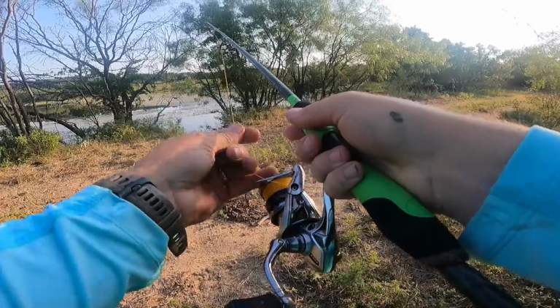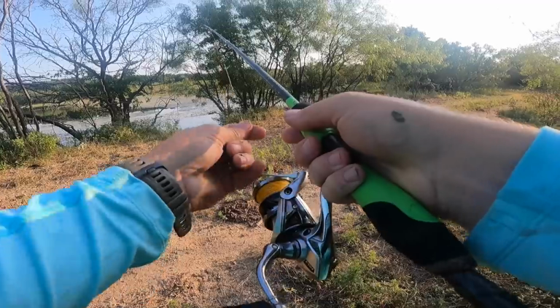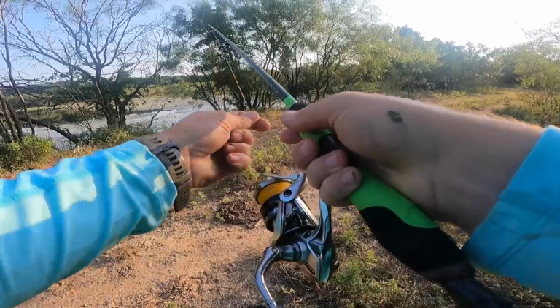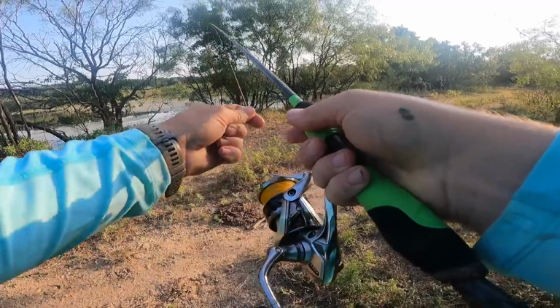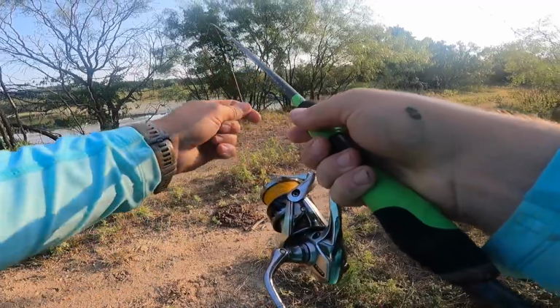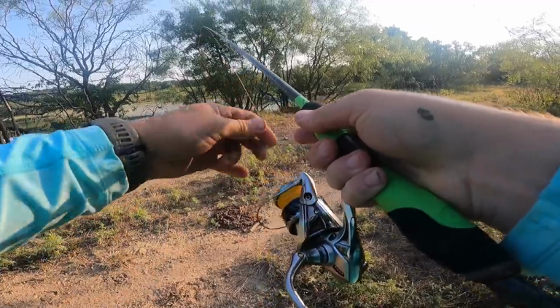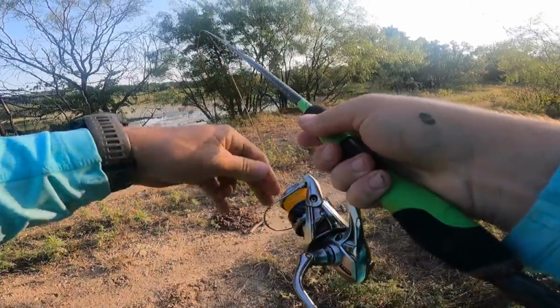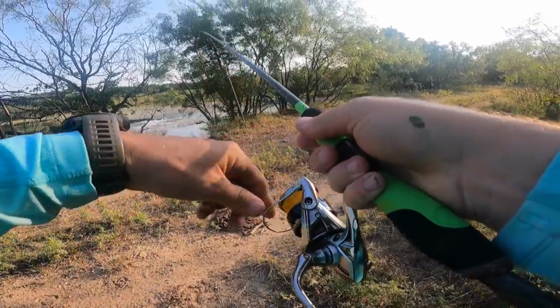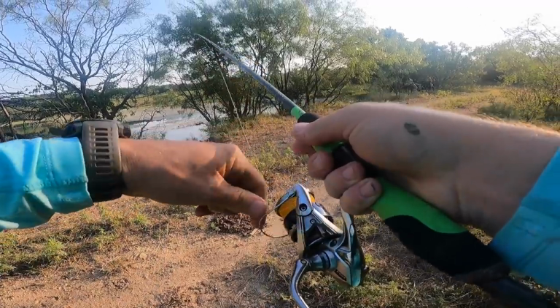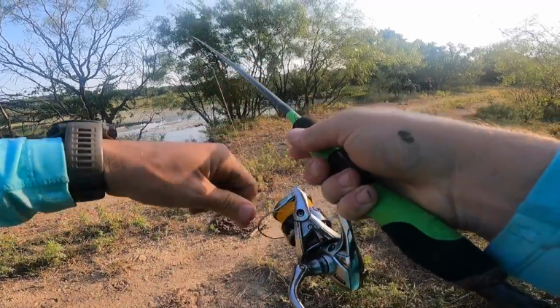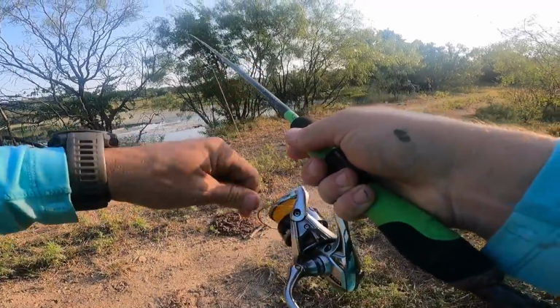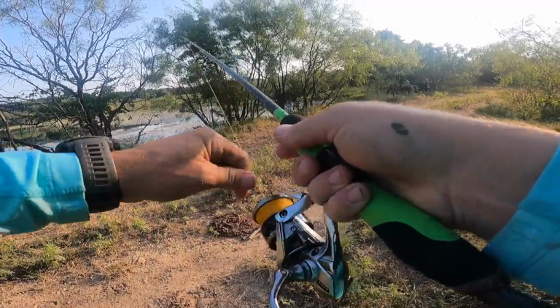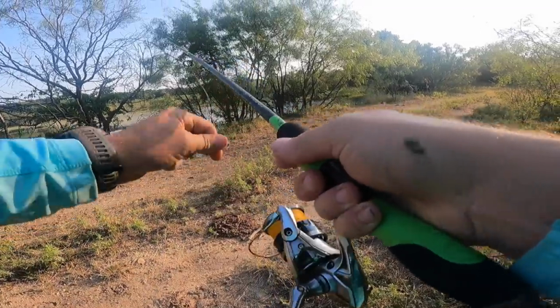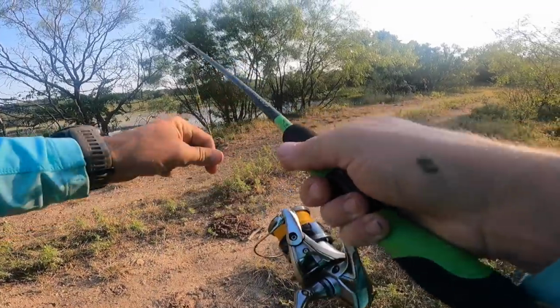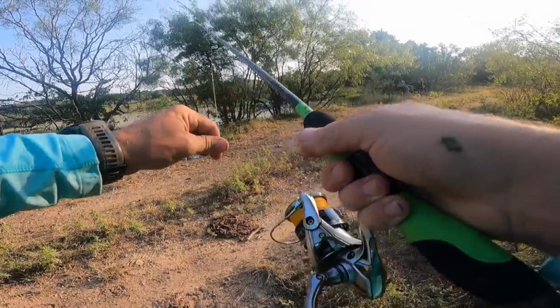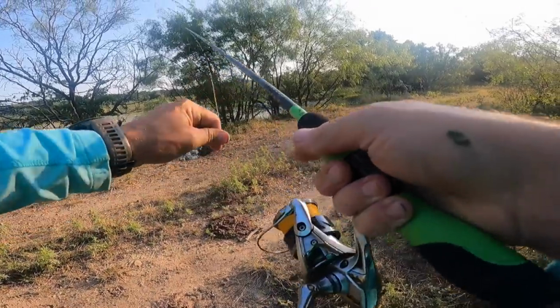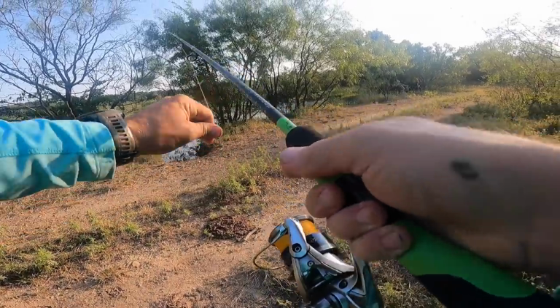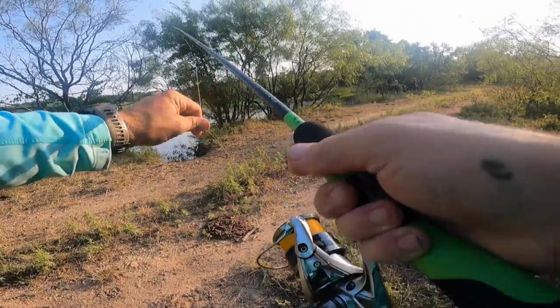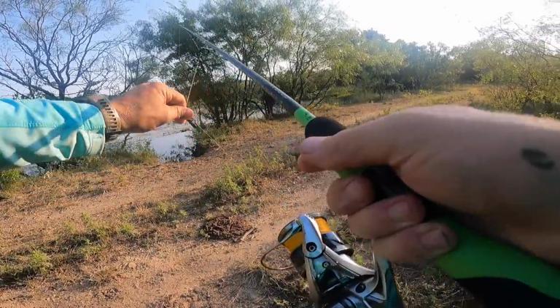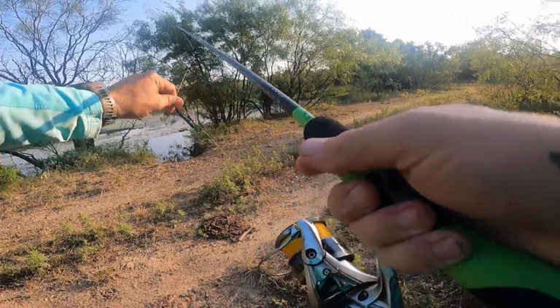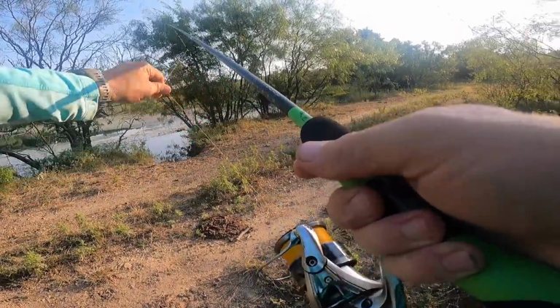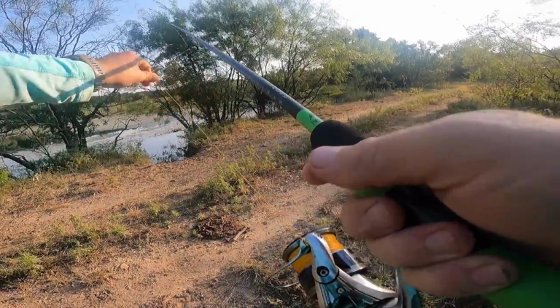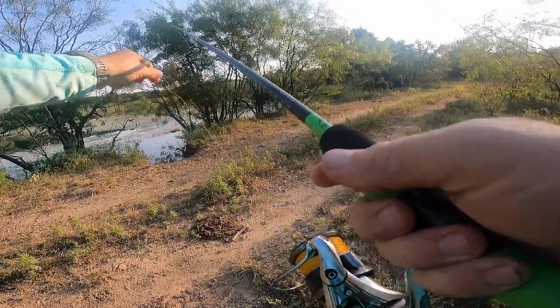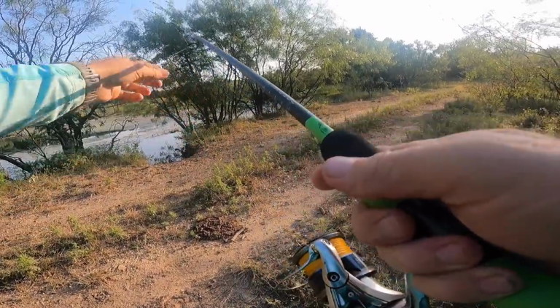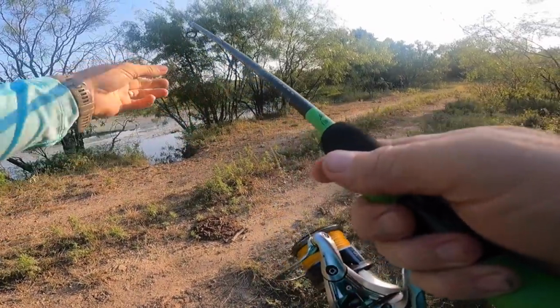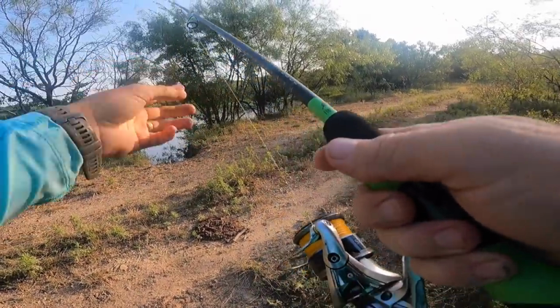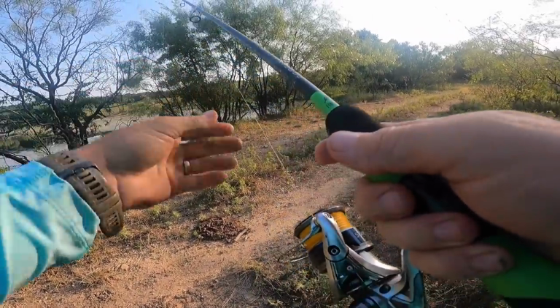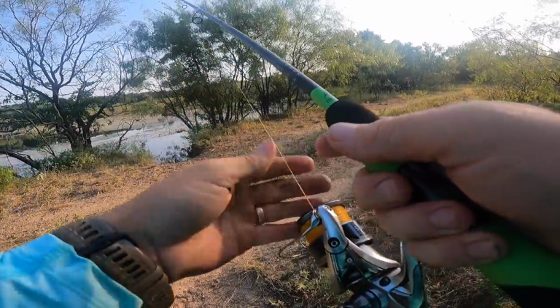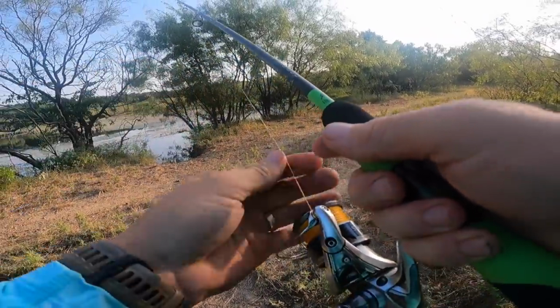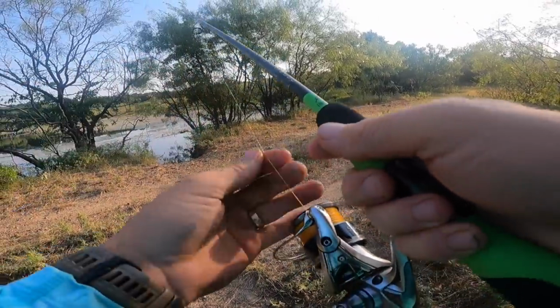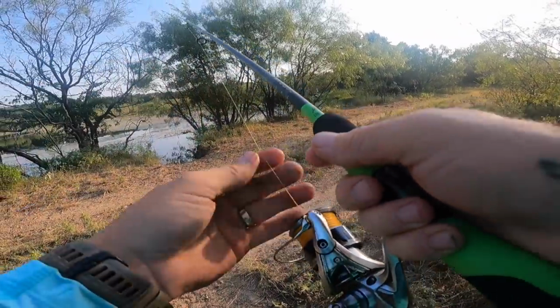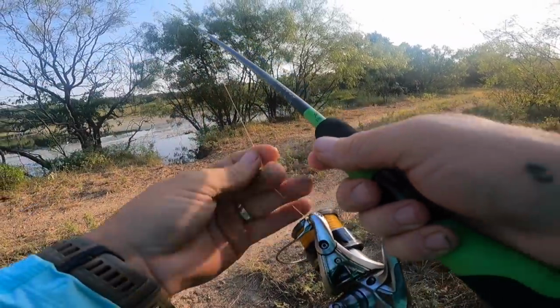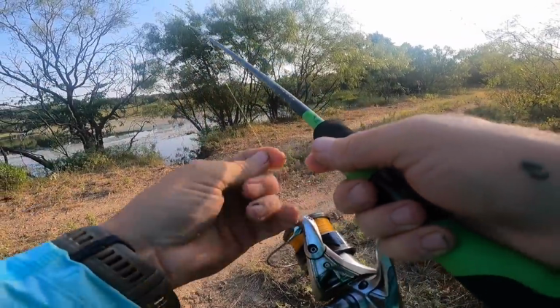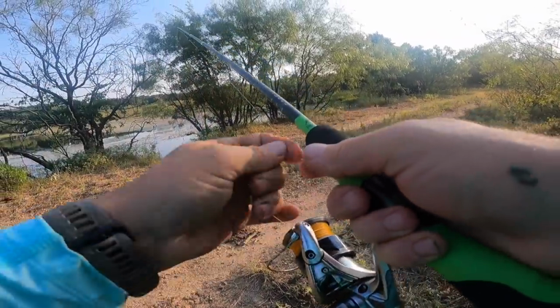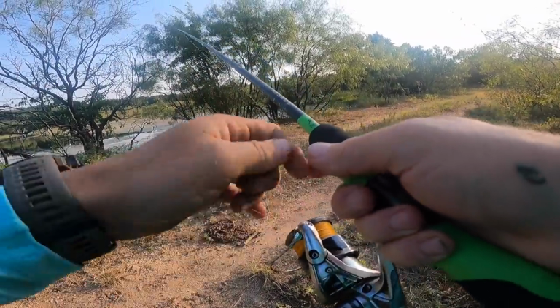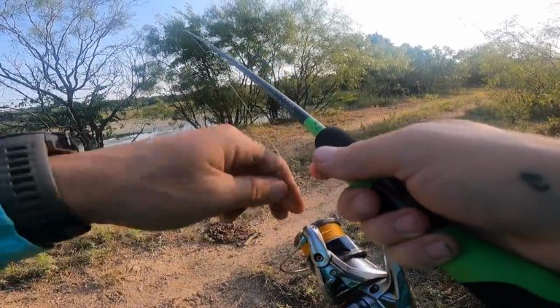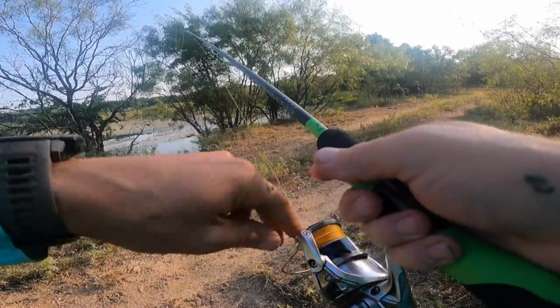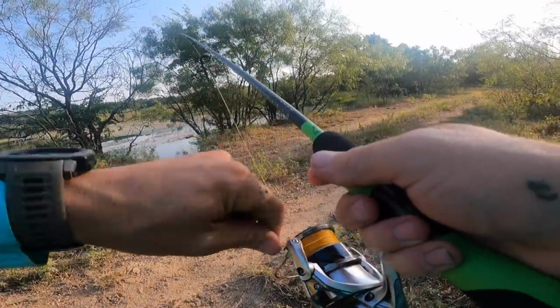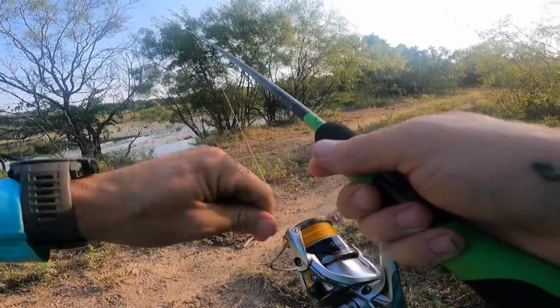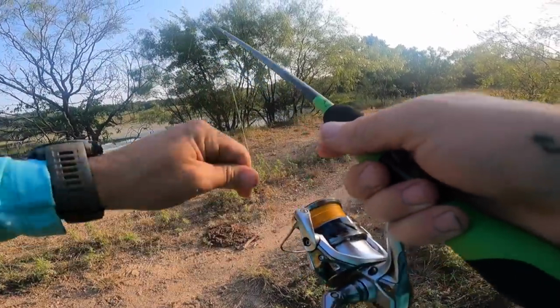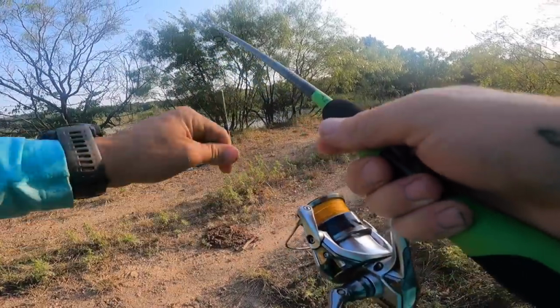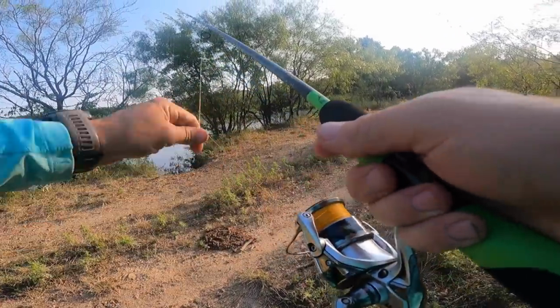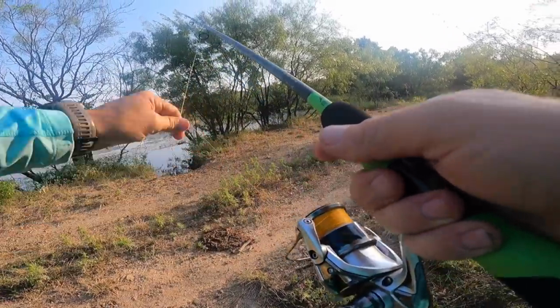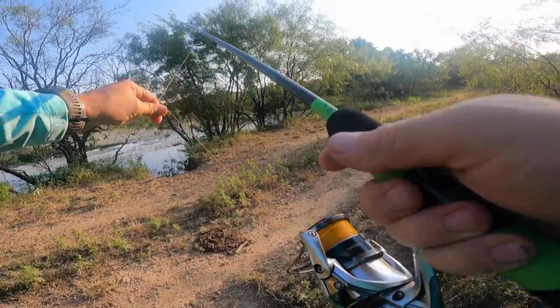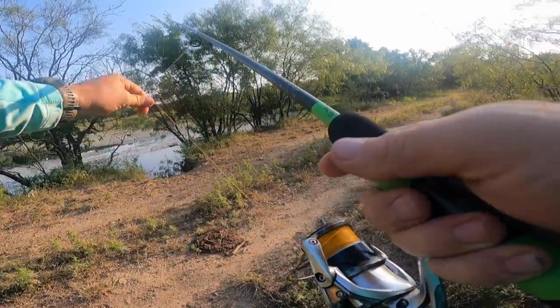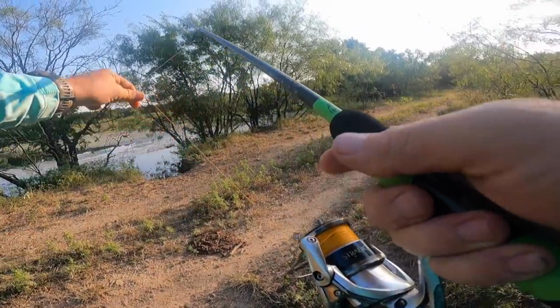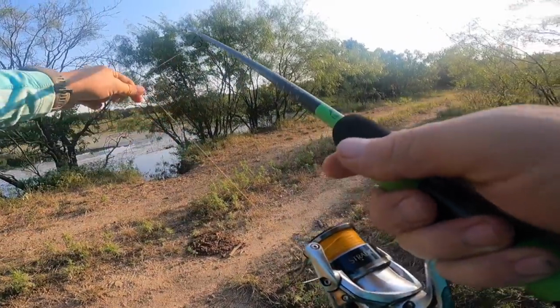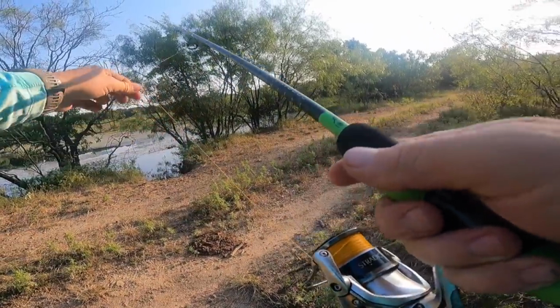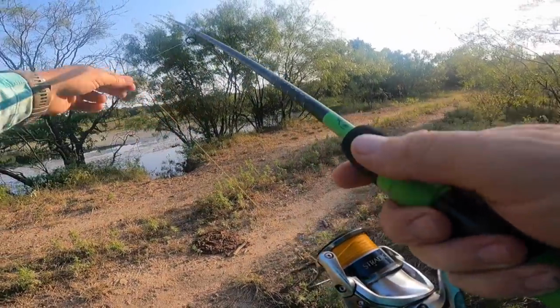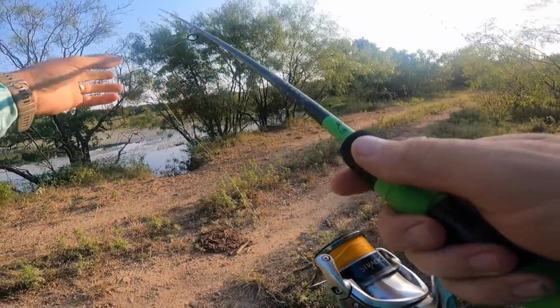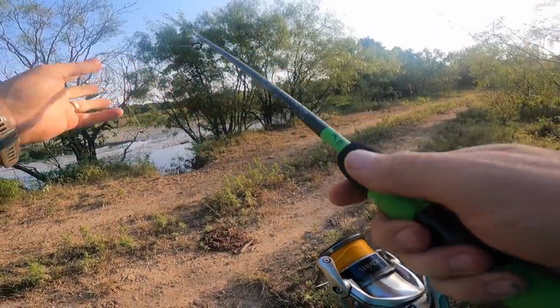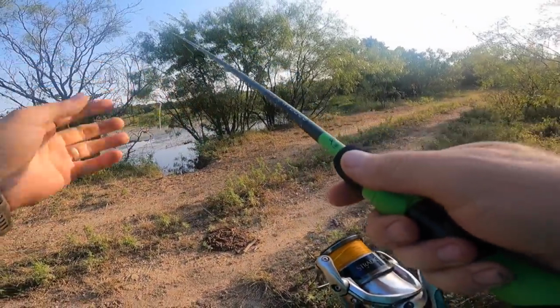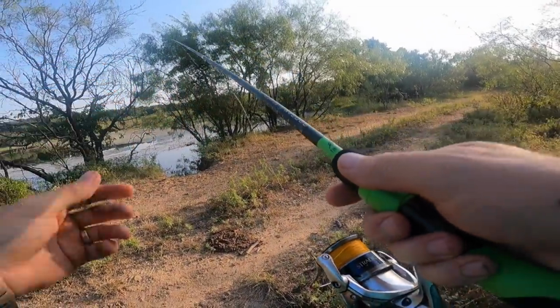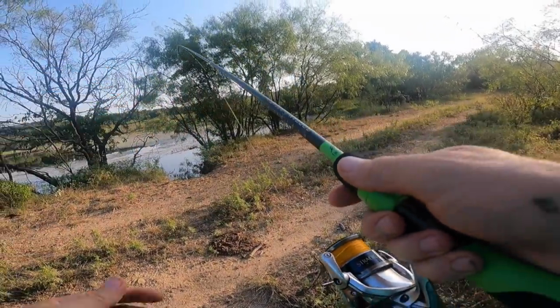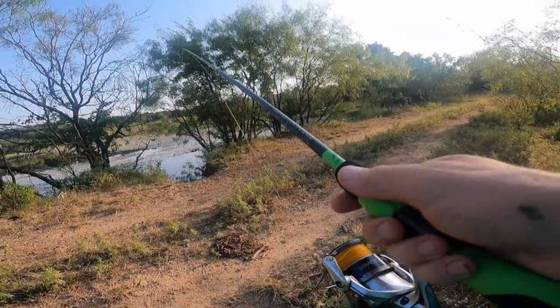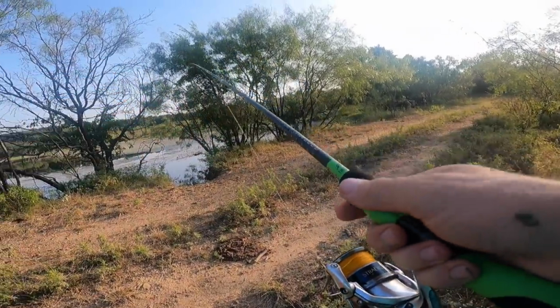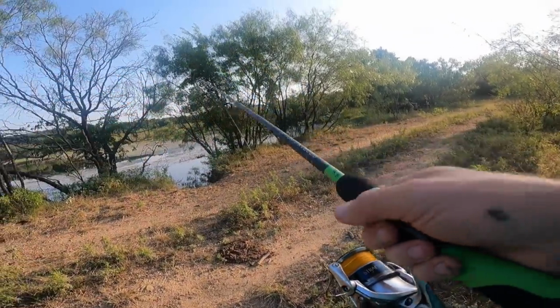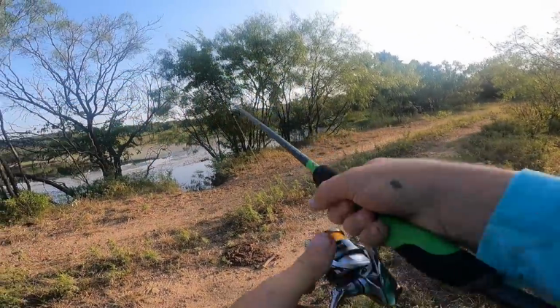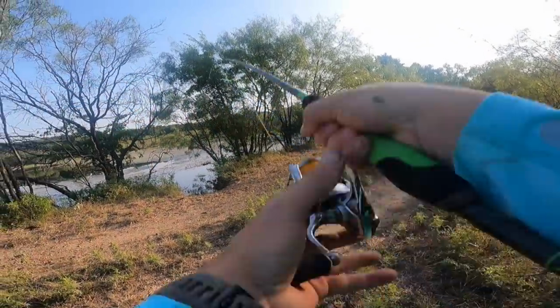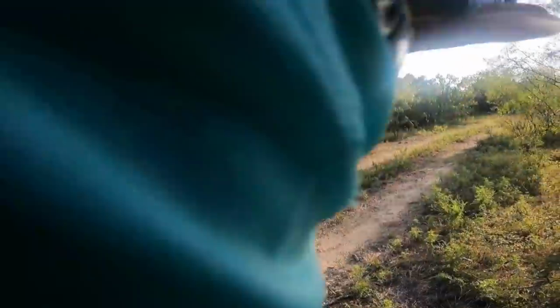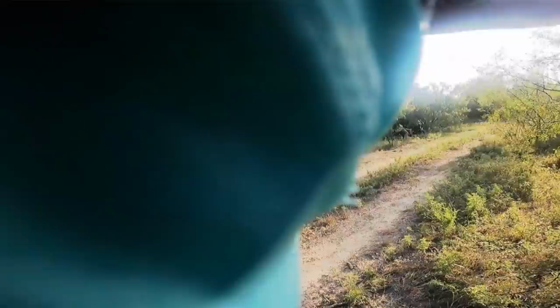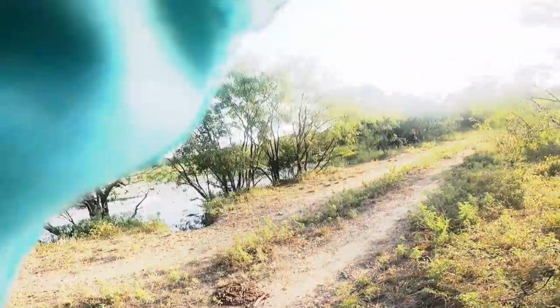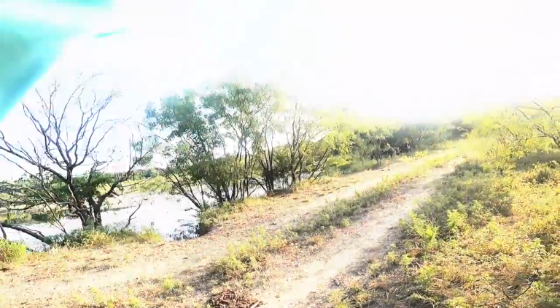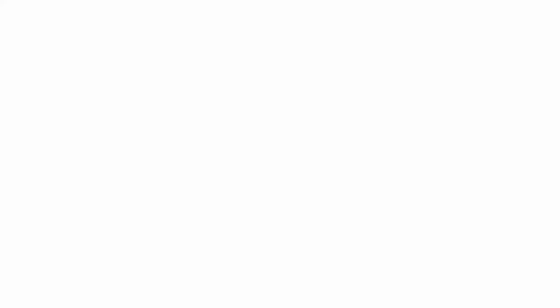Look at this. This is hanging over the limb. Fish ate it.